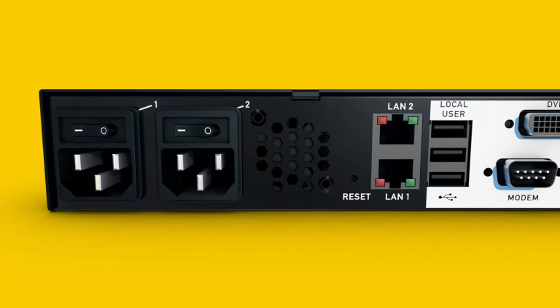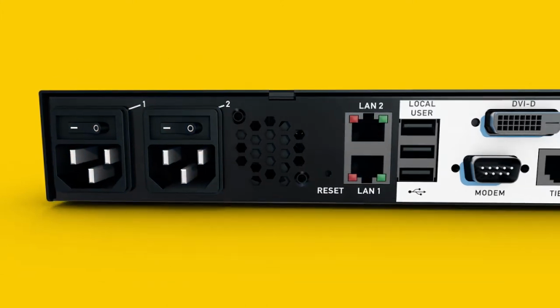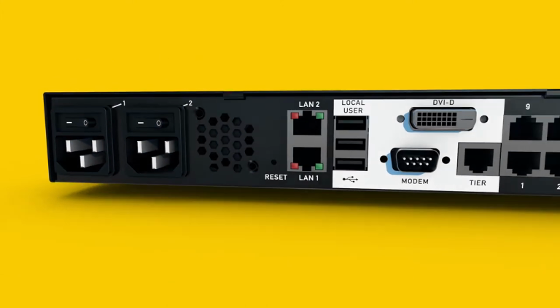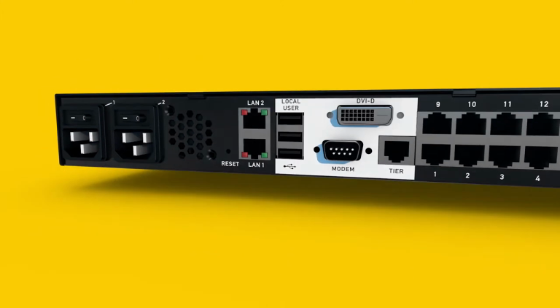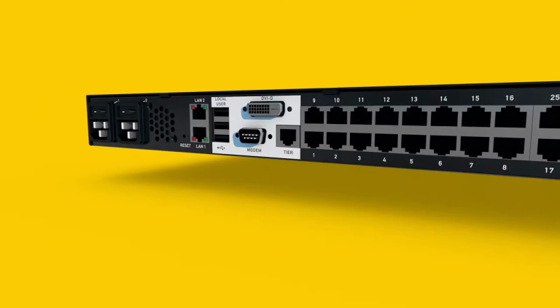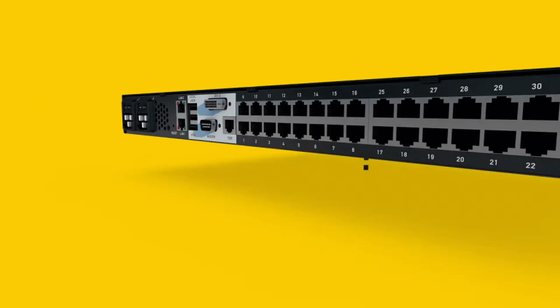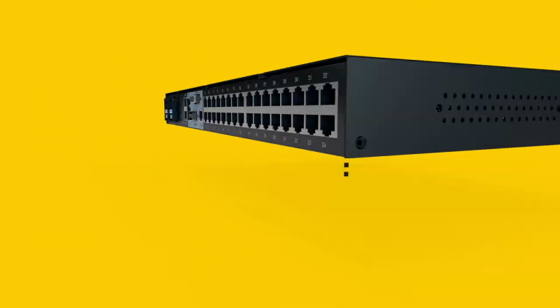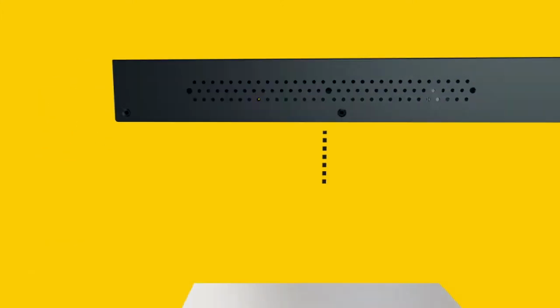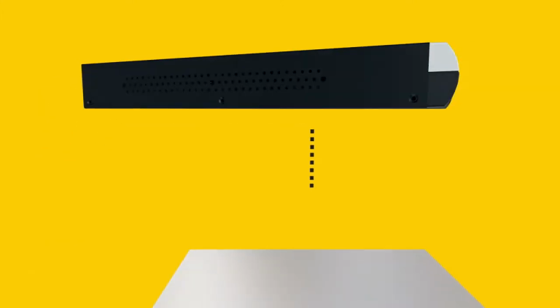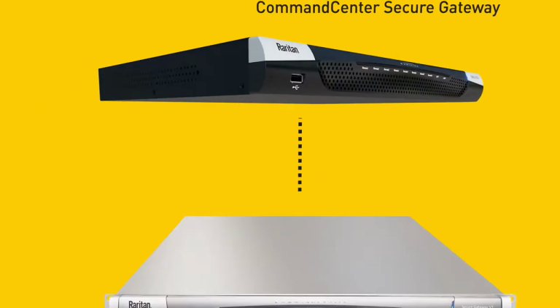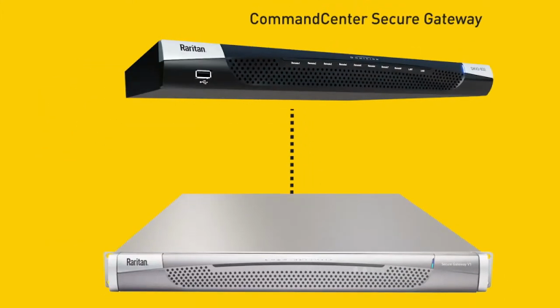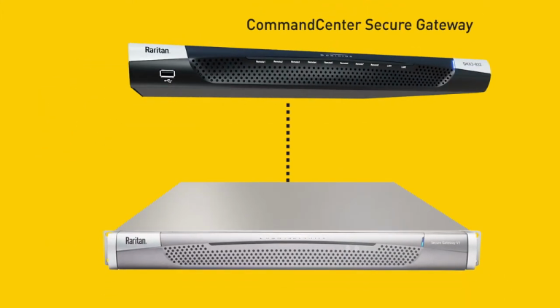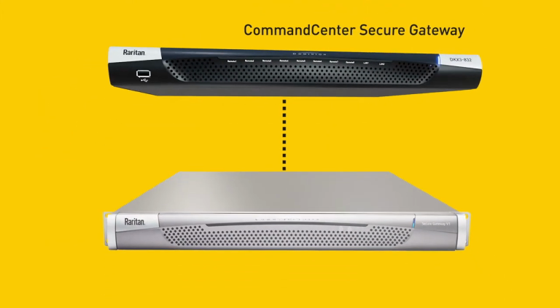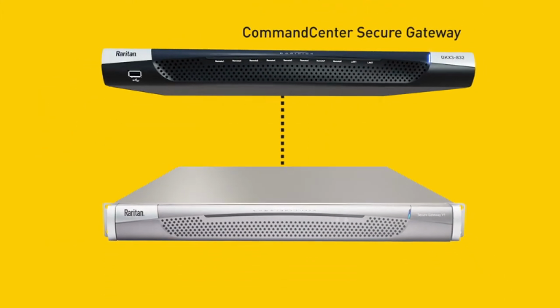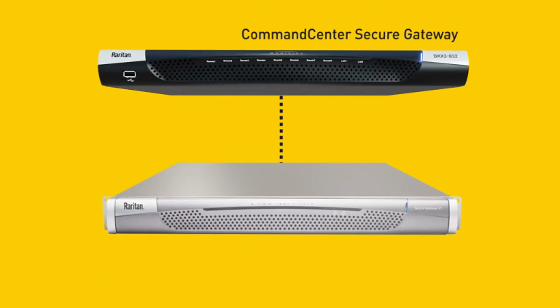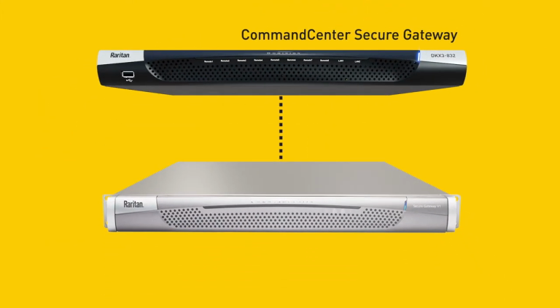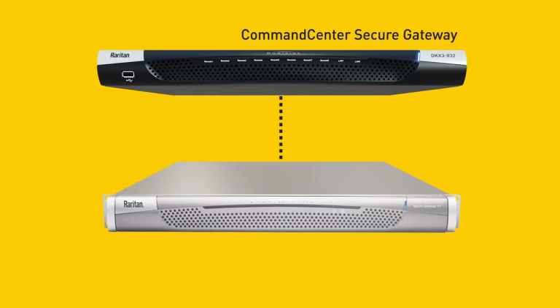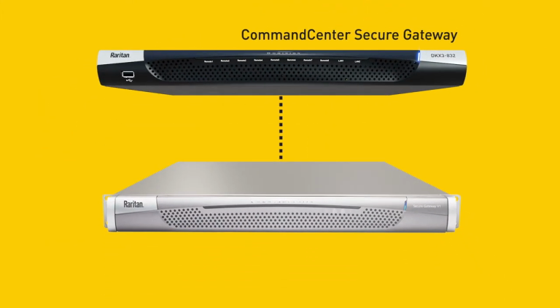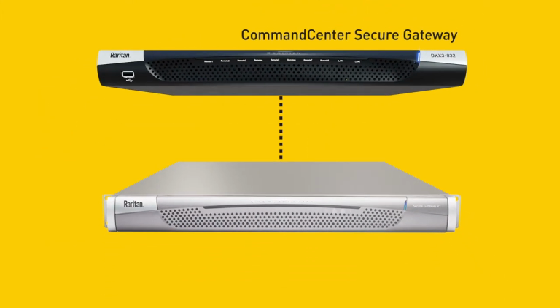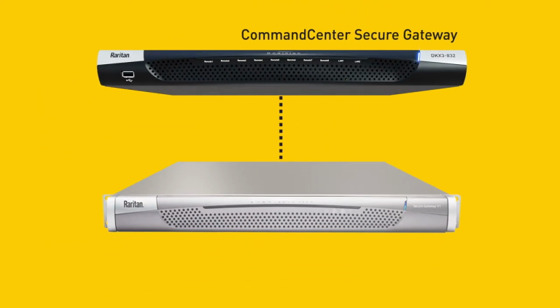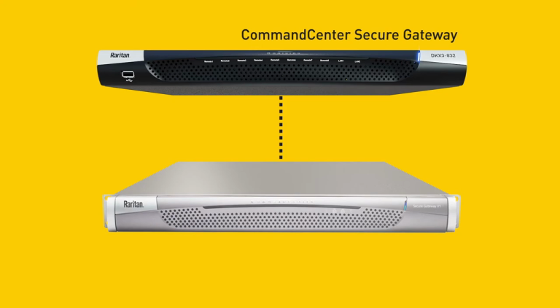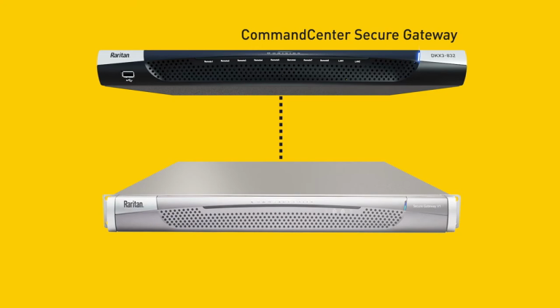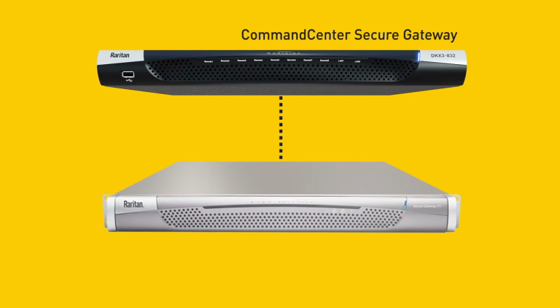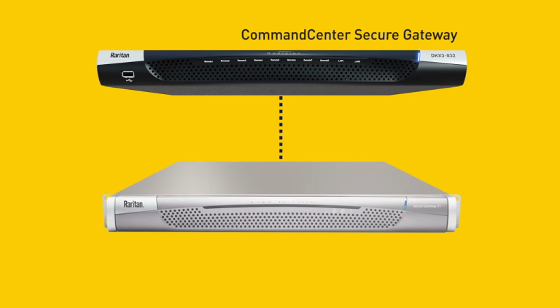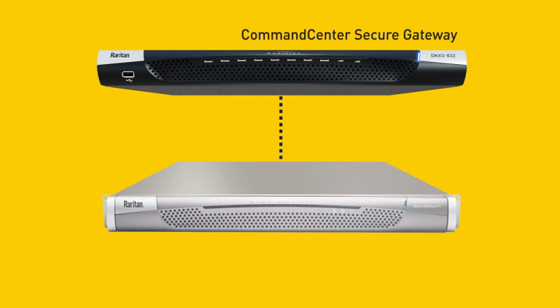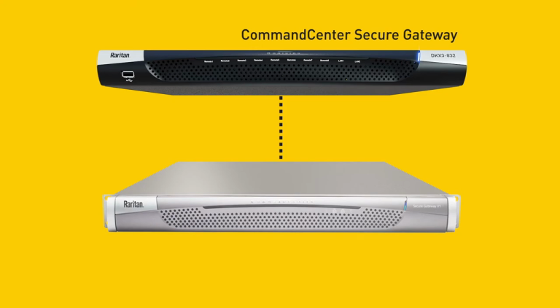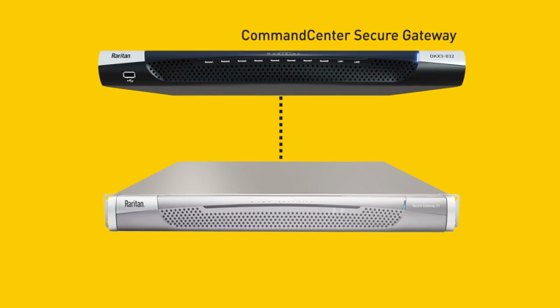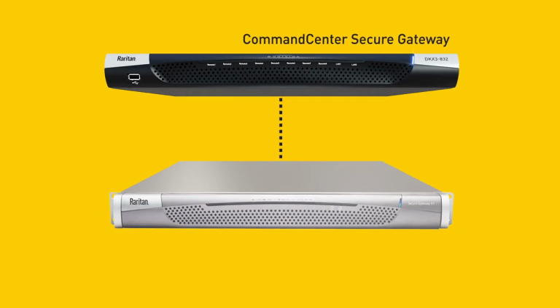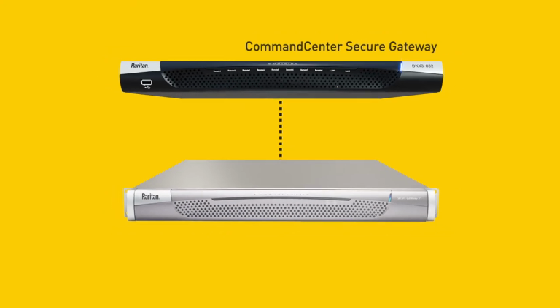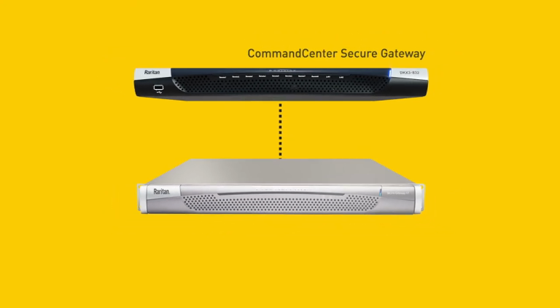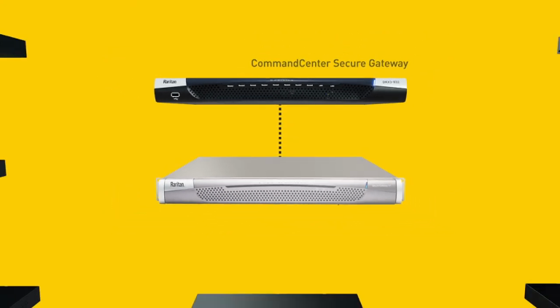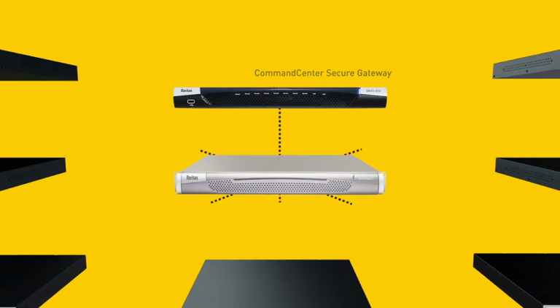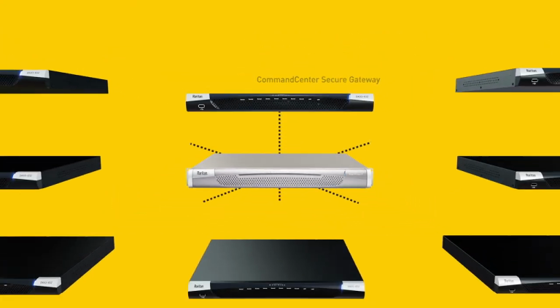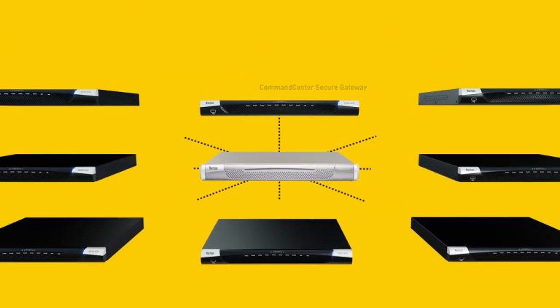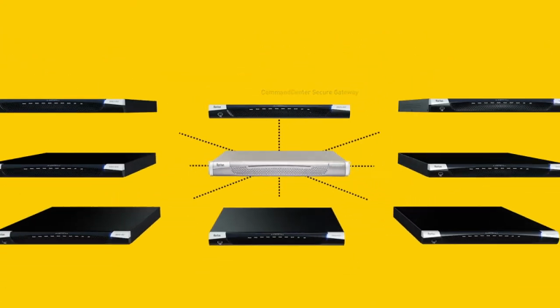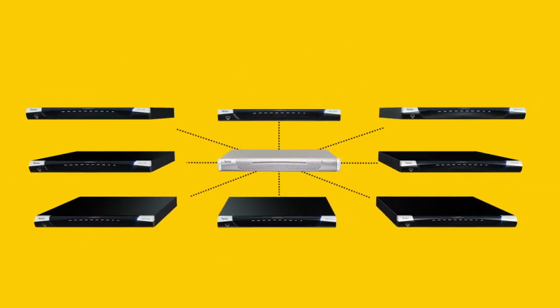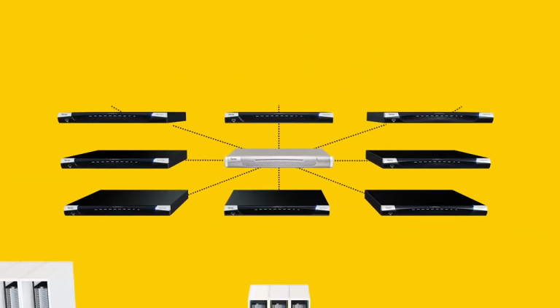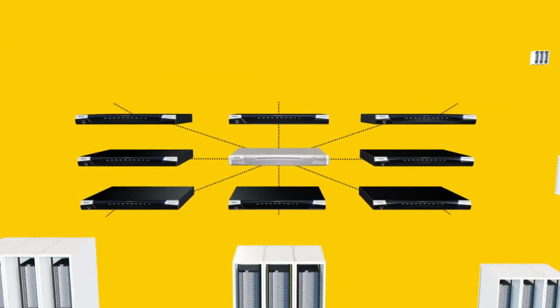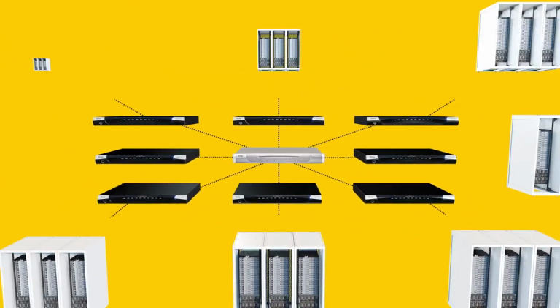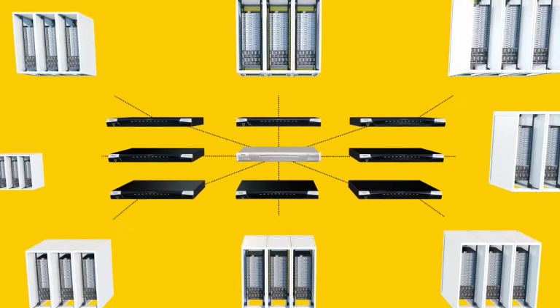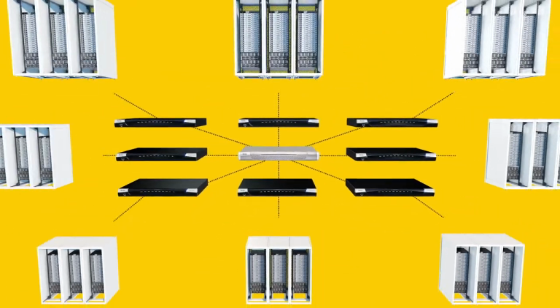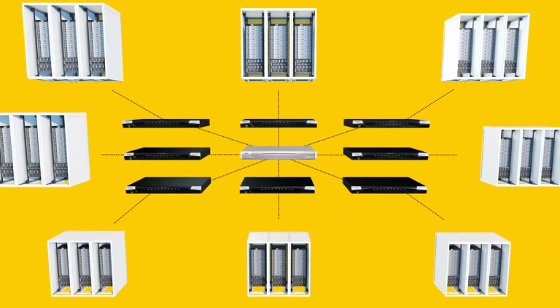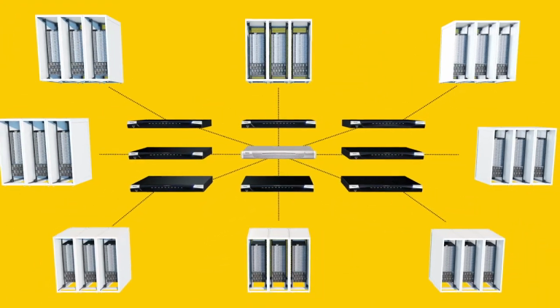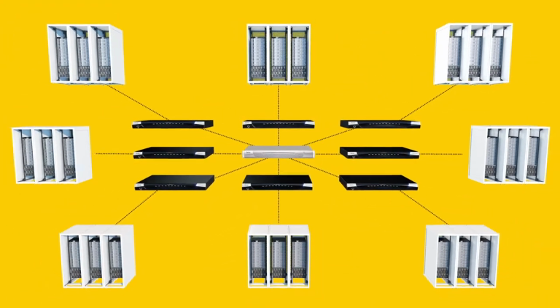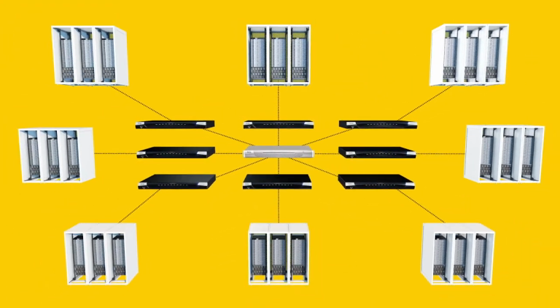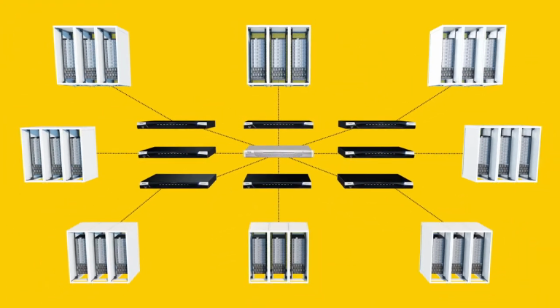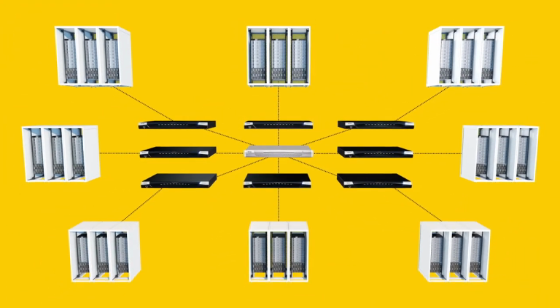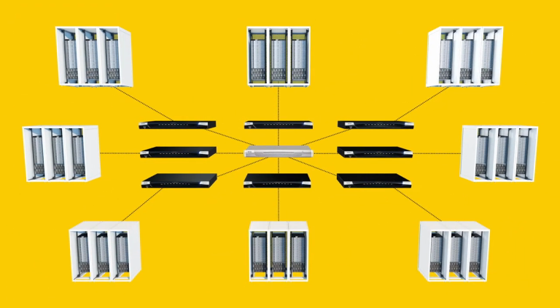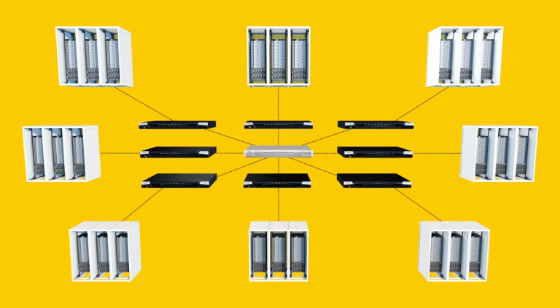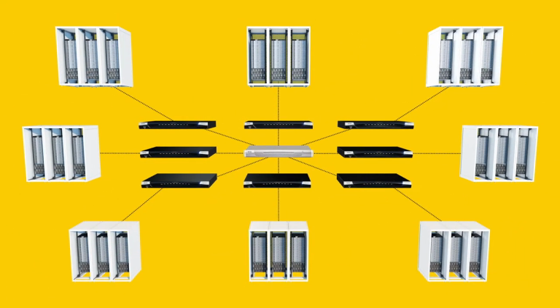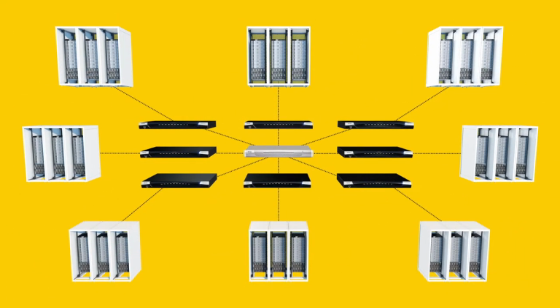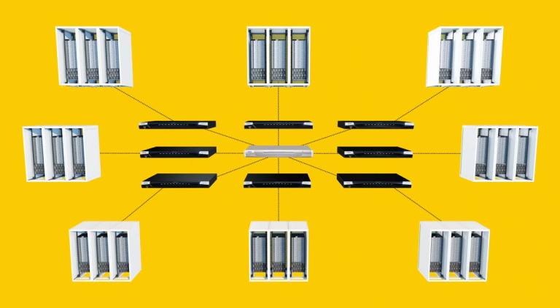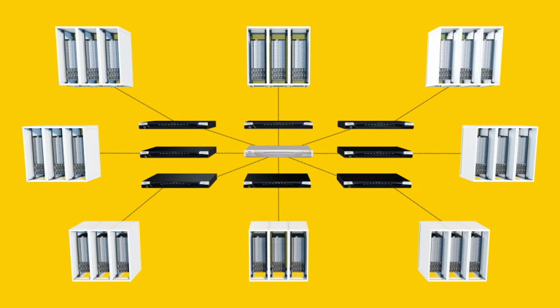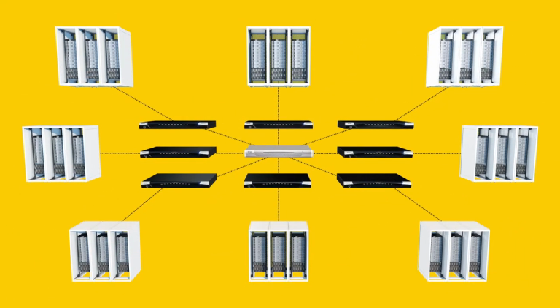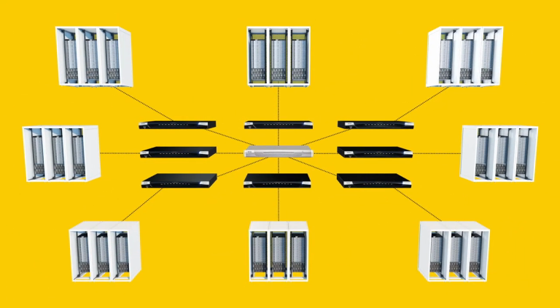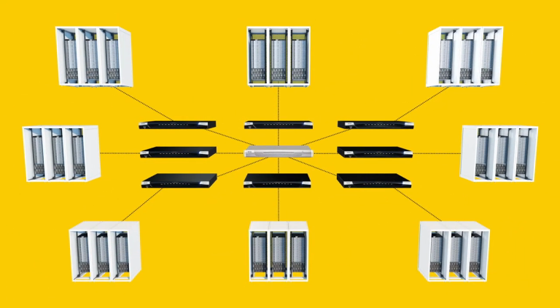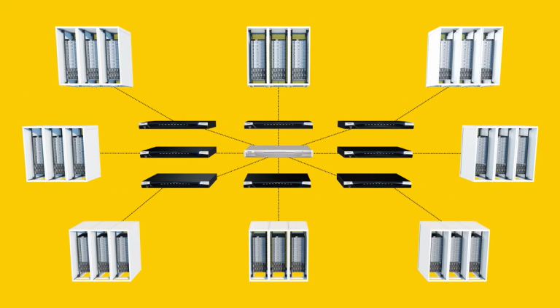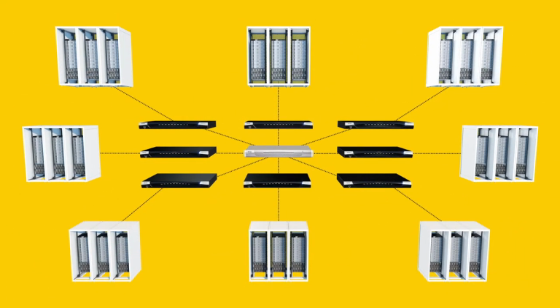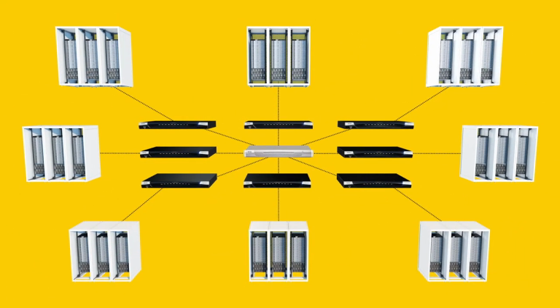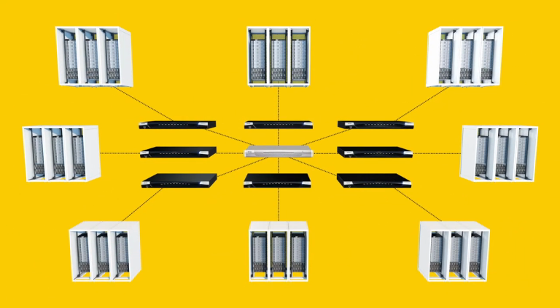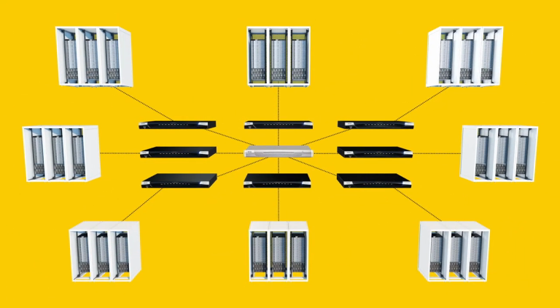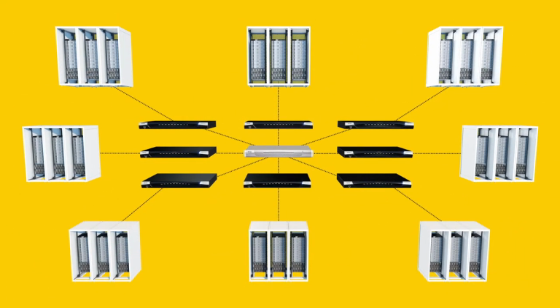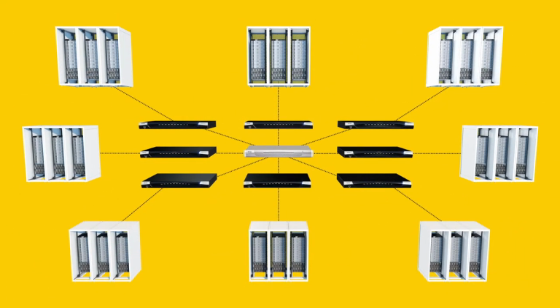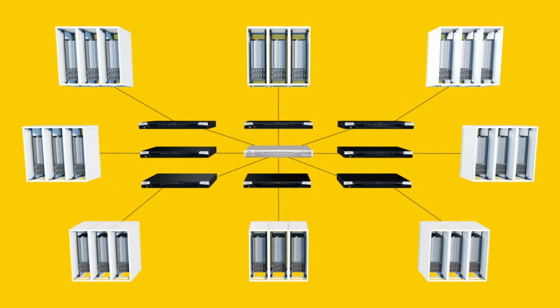Plus, with Raritan's command center secure gateway, the KX3 can support the largest multi-site deployments with thousands of devices.